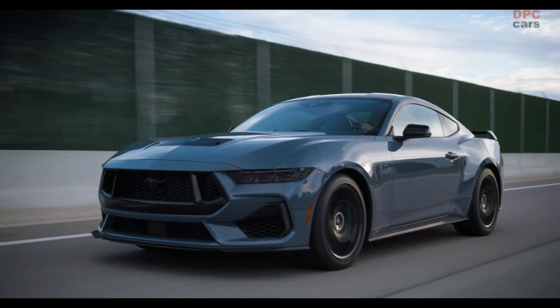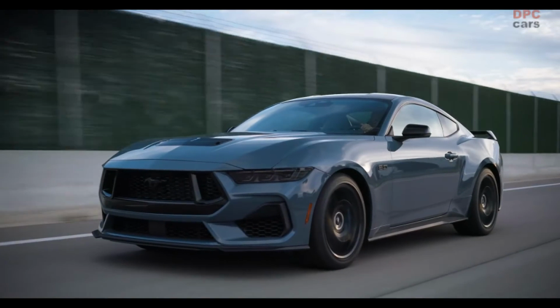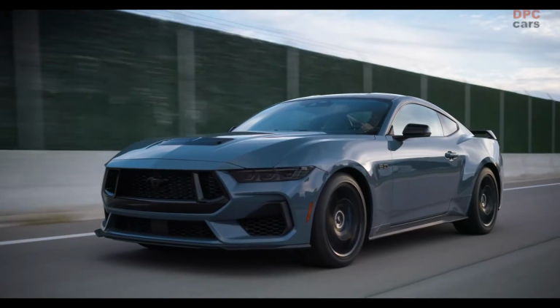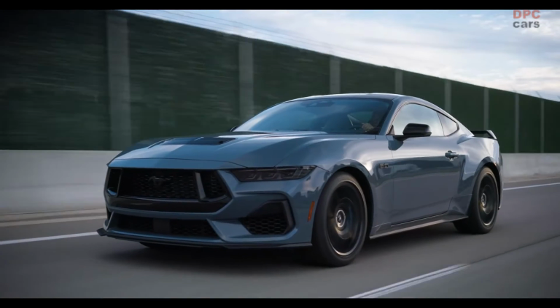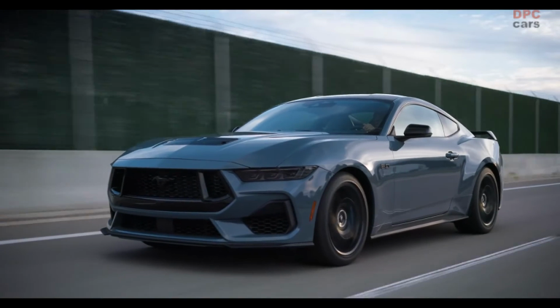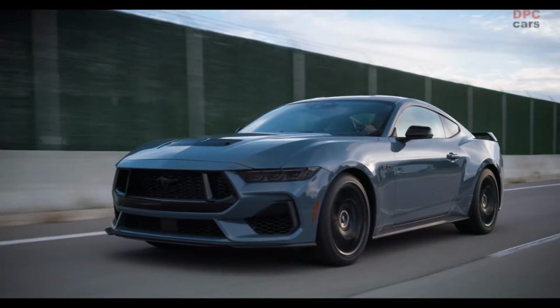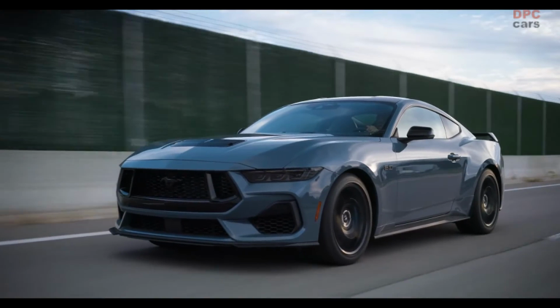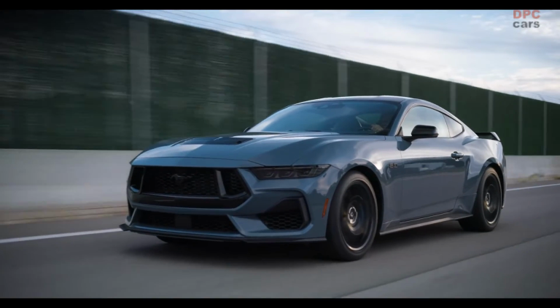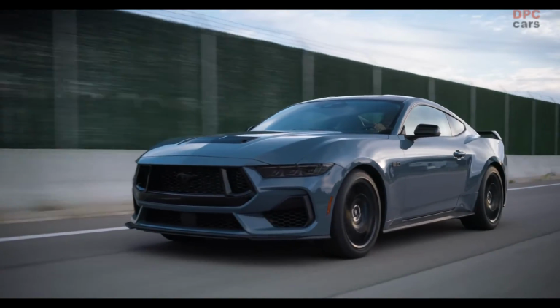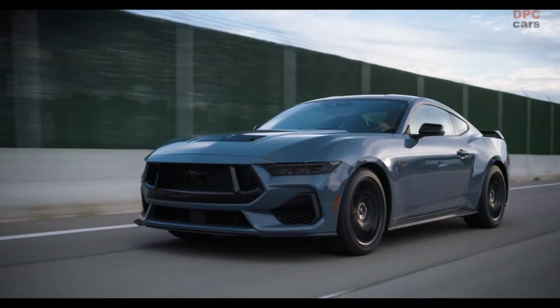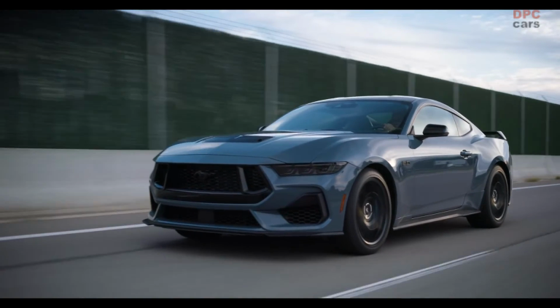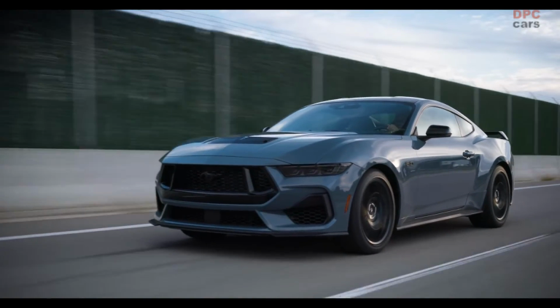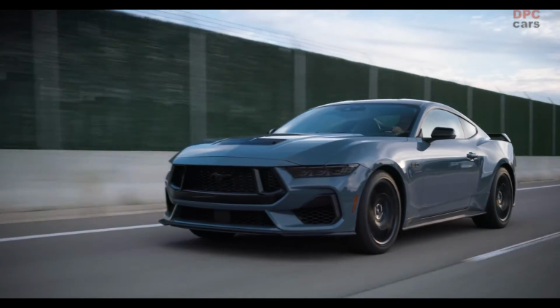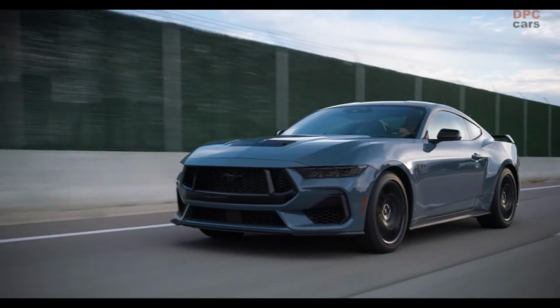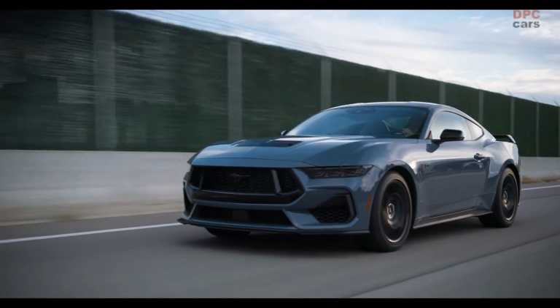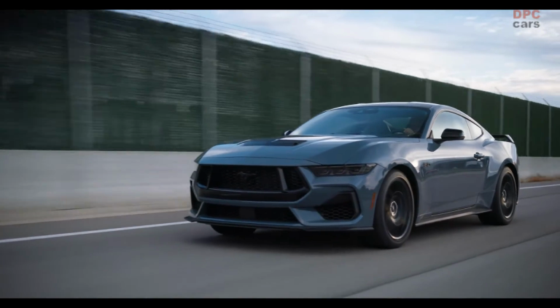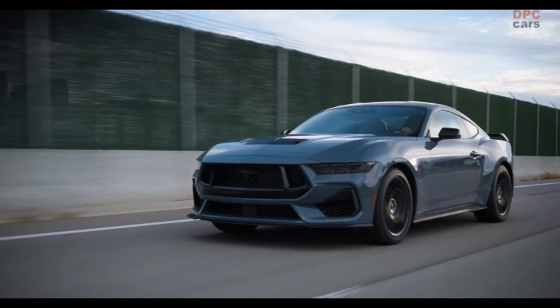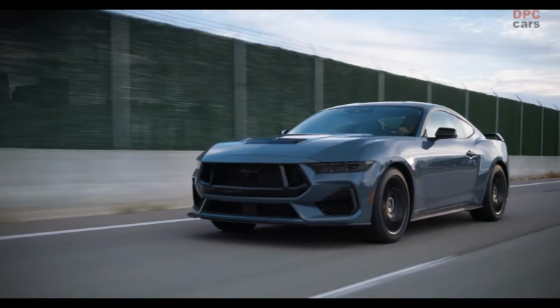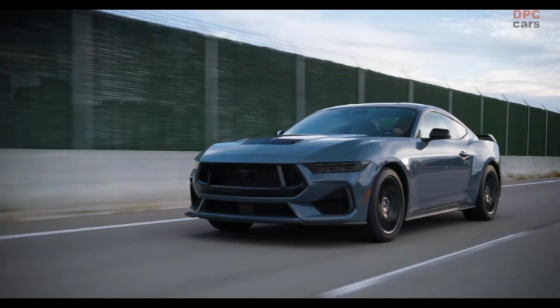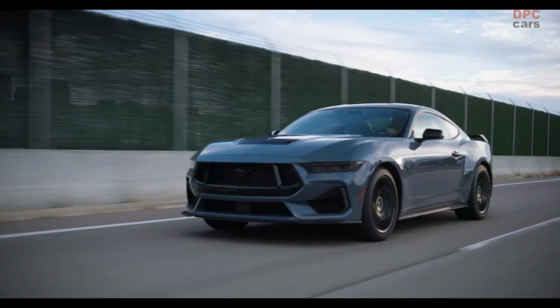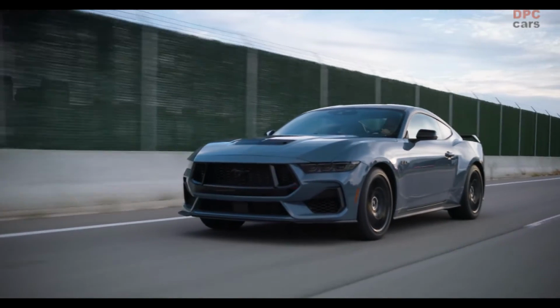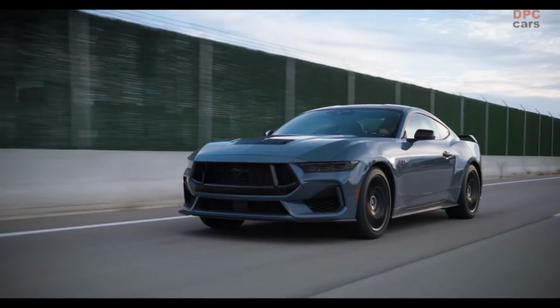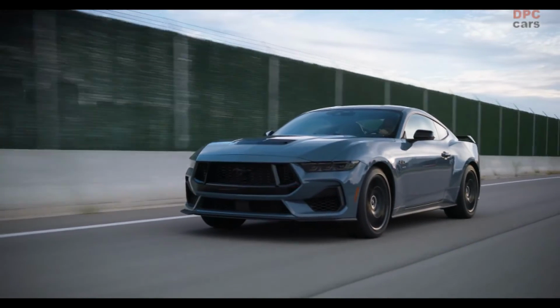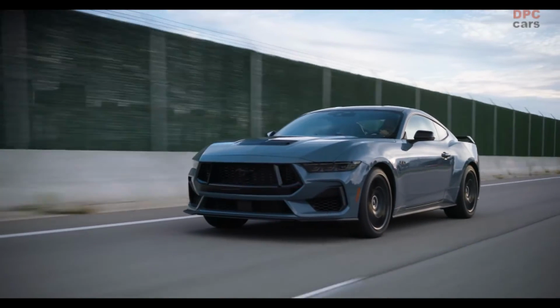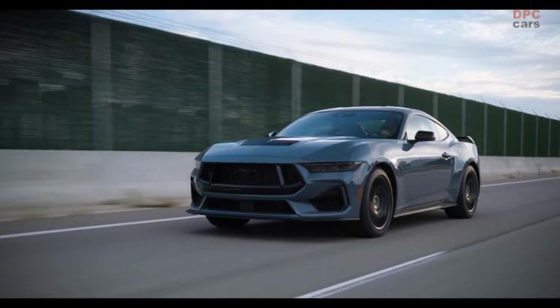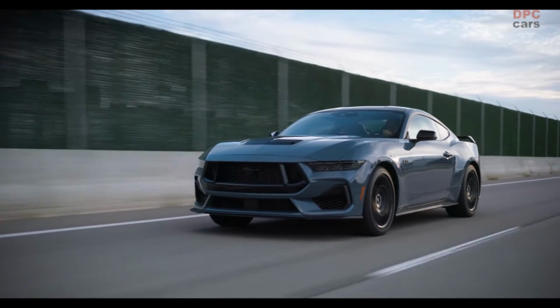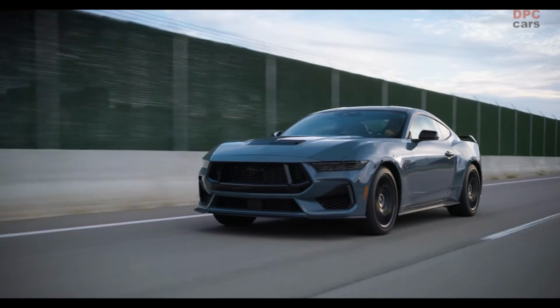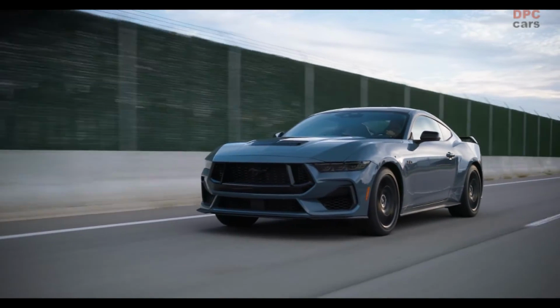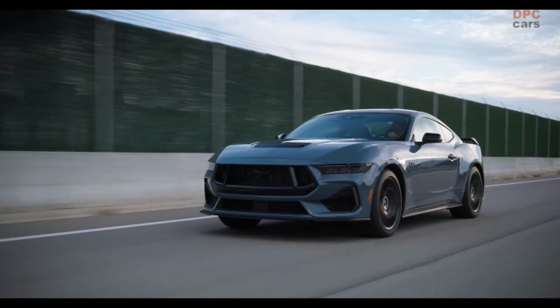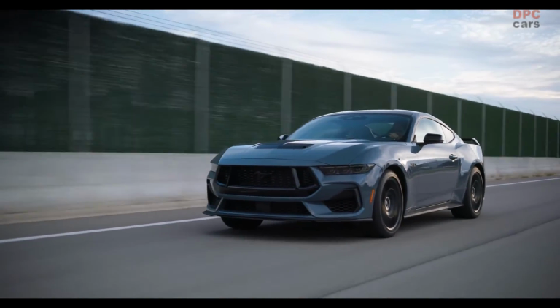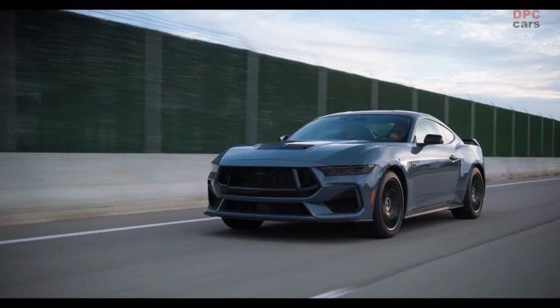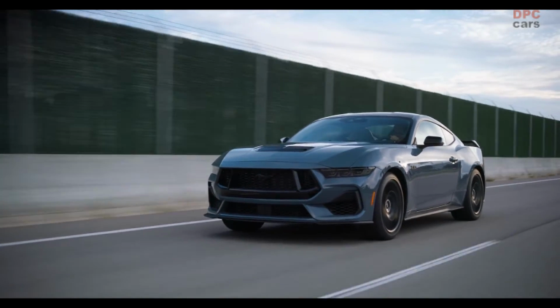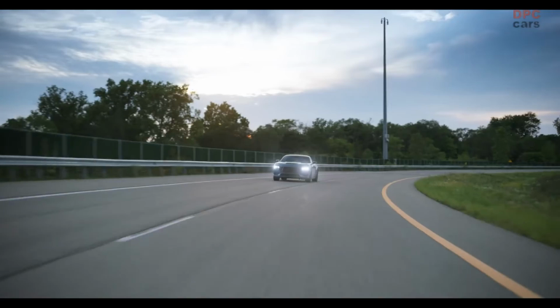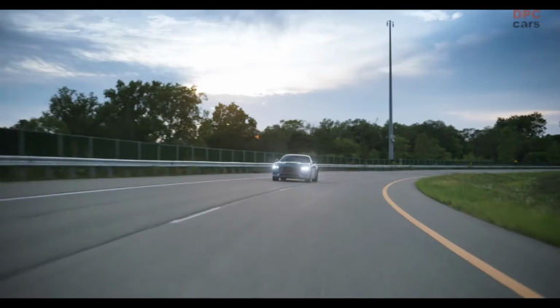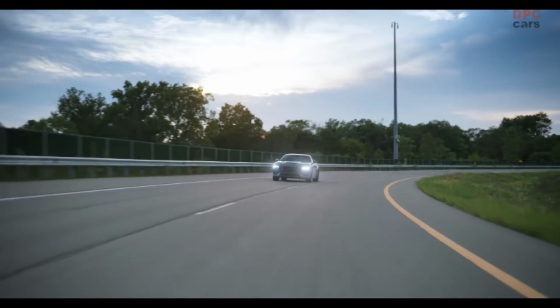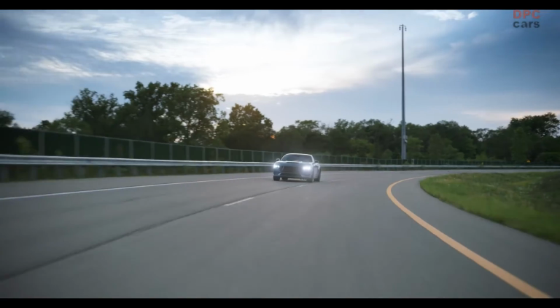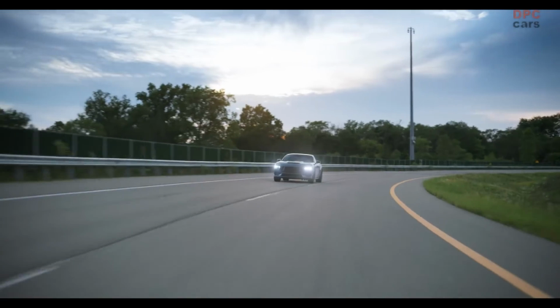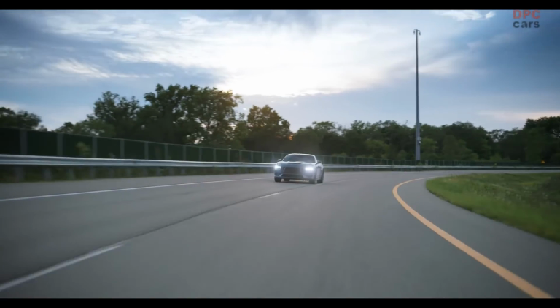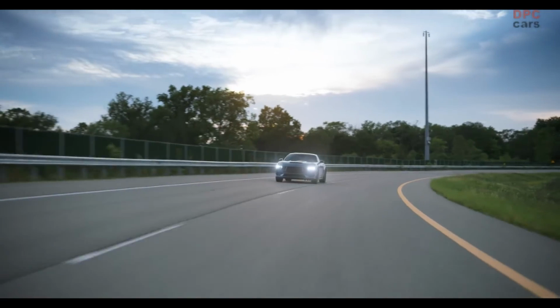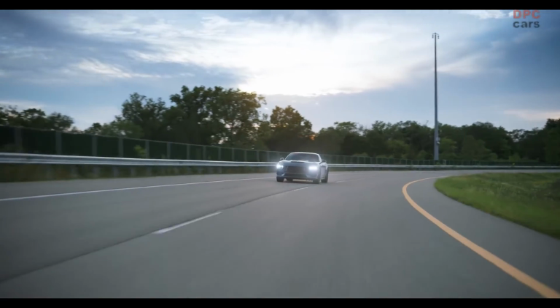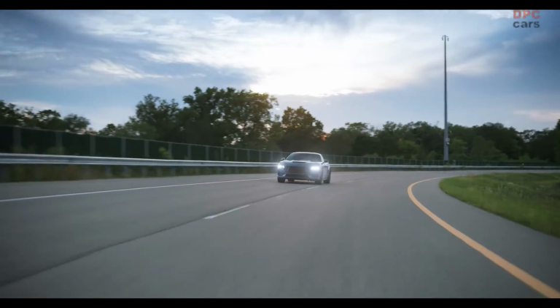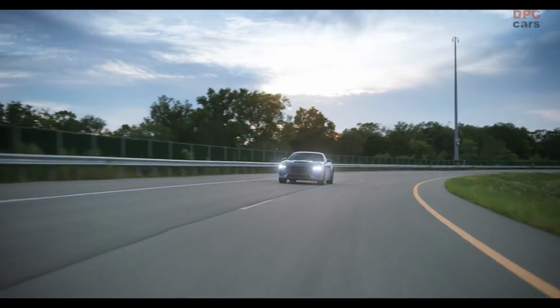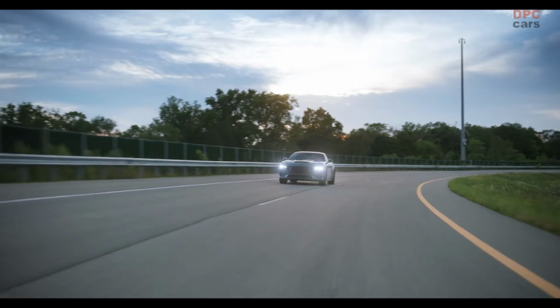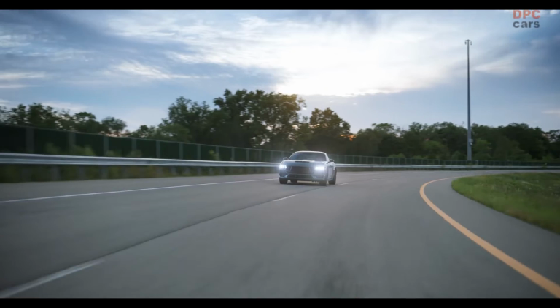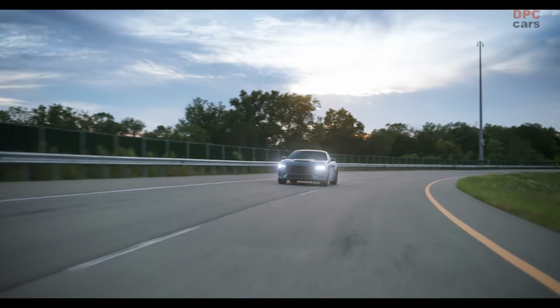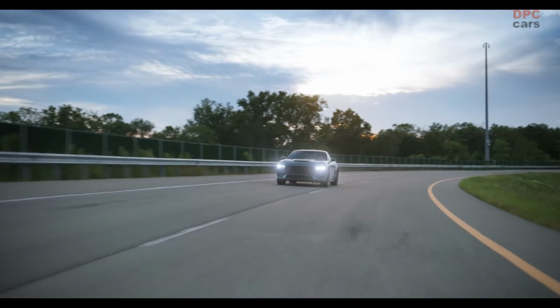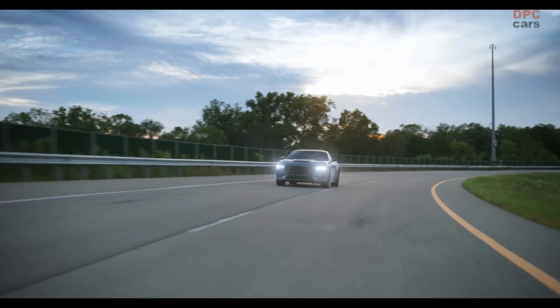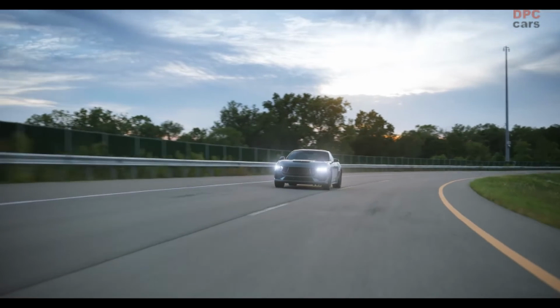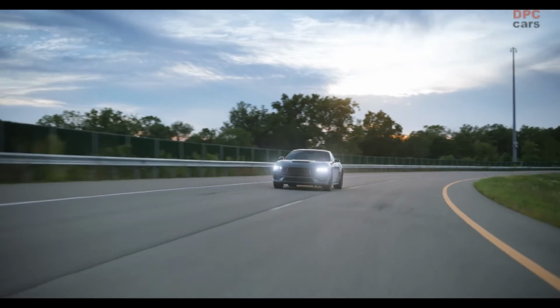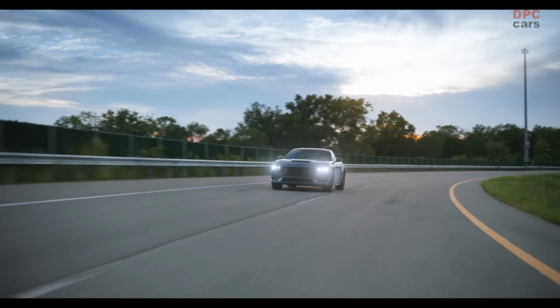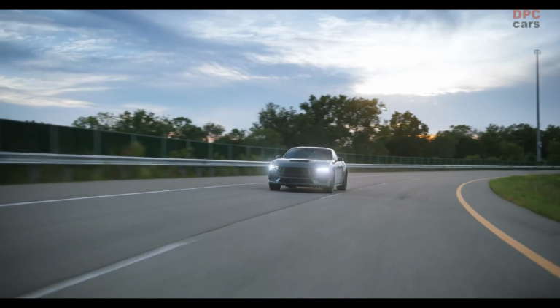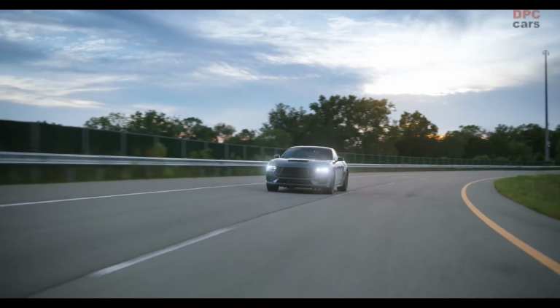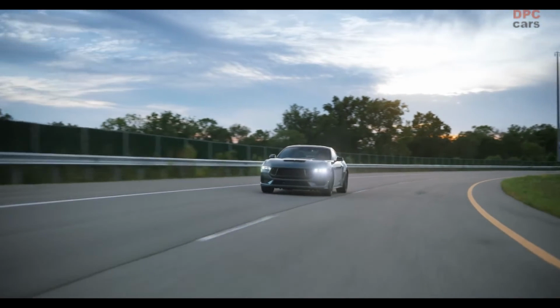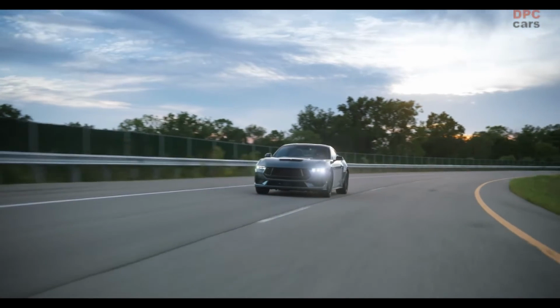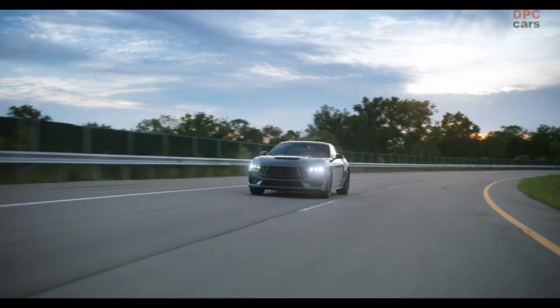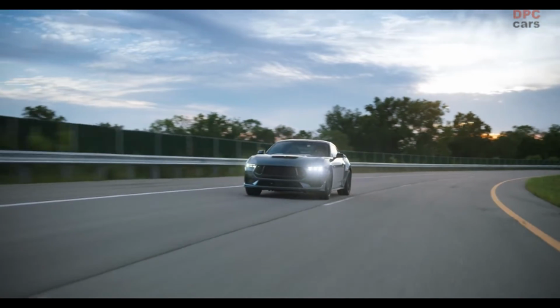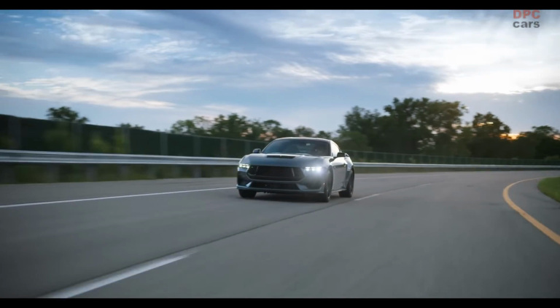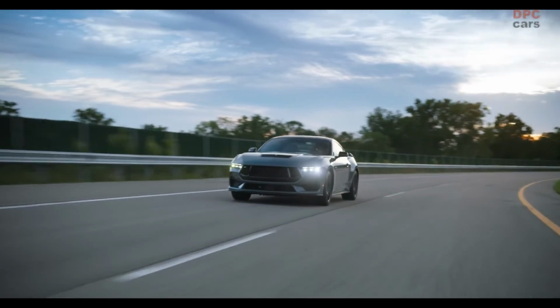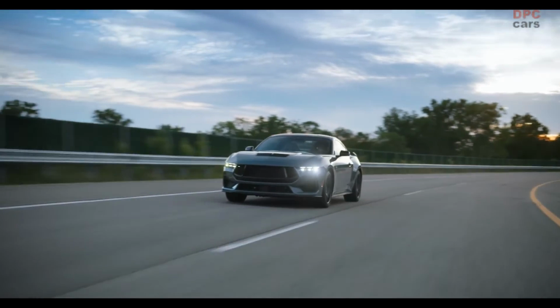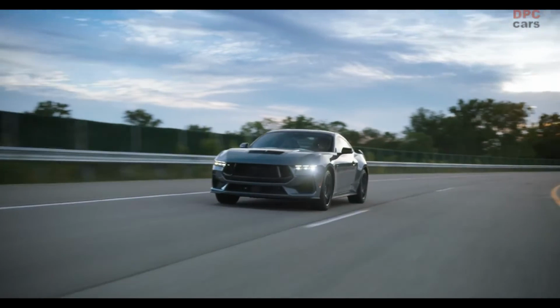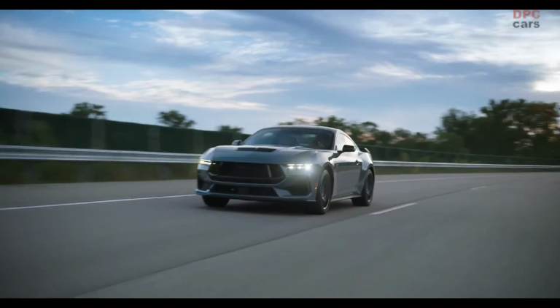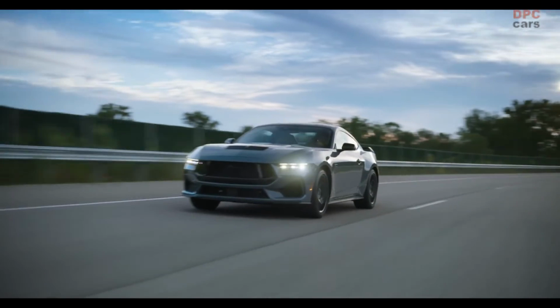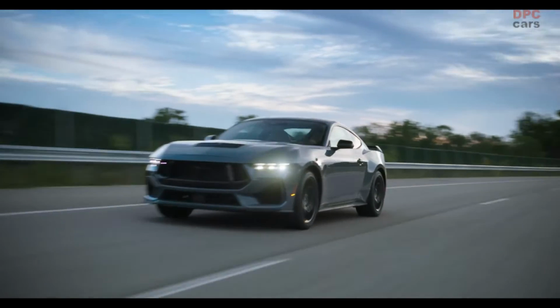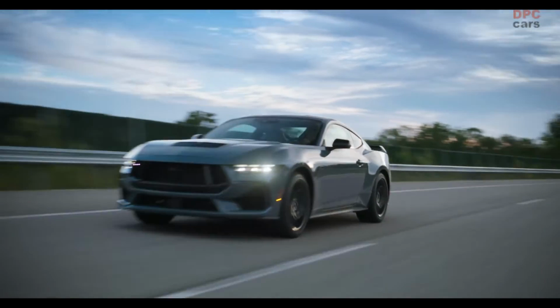For Mustang GT and Mustang Dark Horse, horsepower and torque ratings are the same for automatic and manual transmissions.